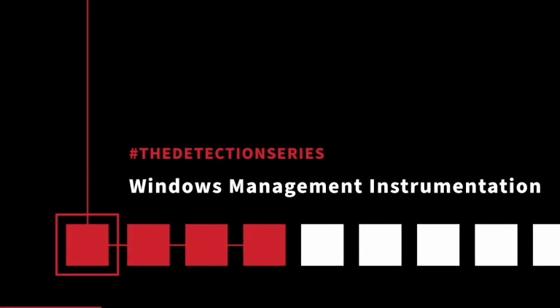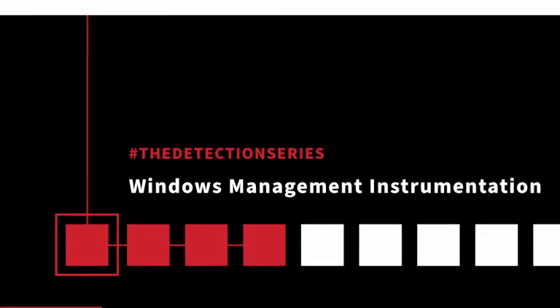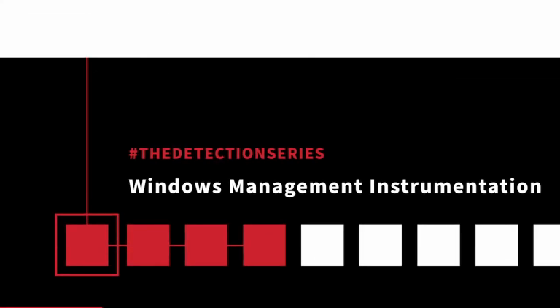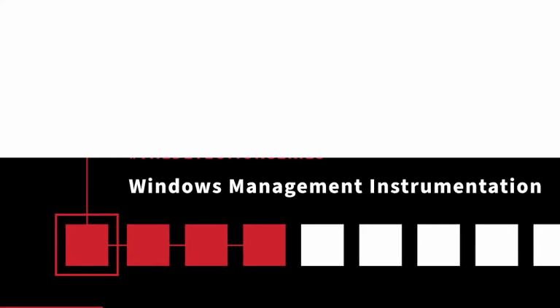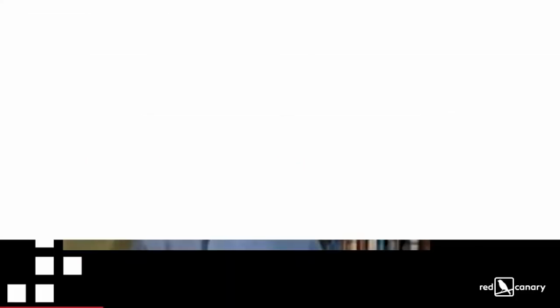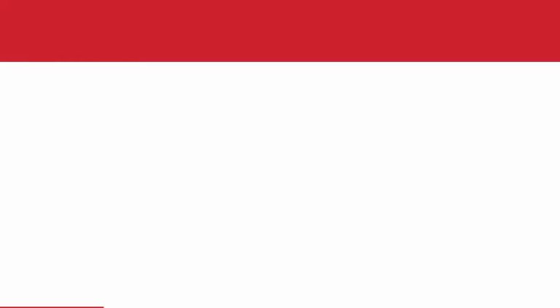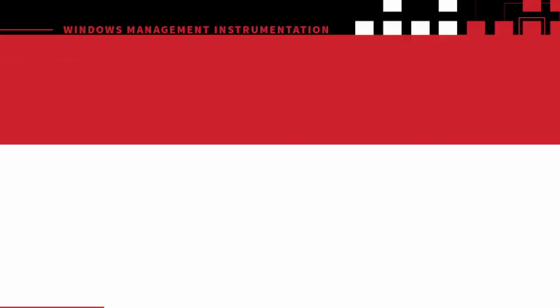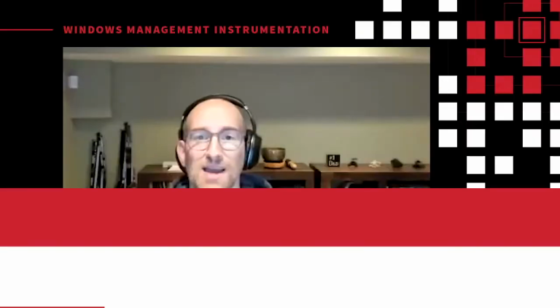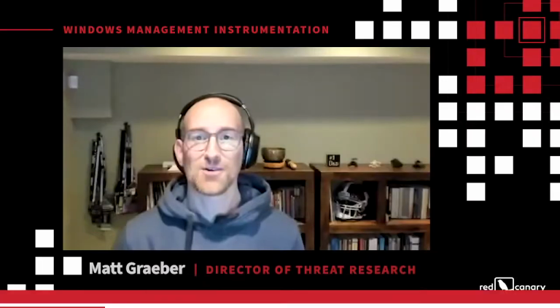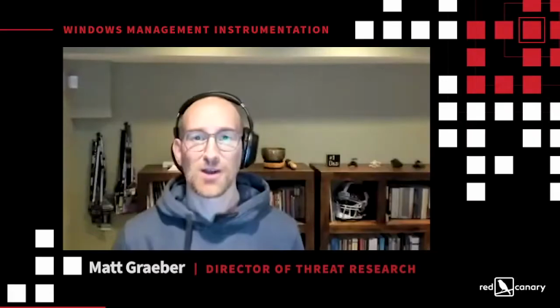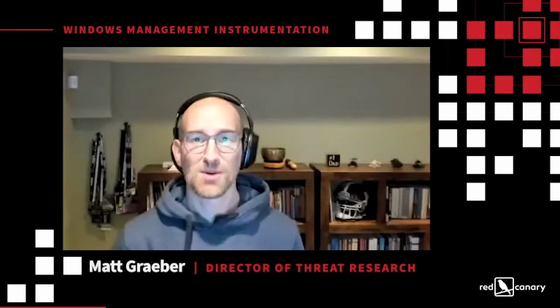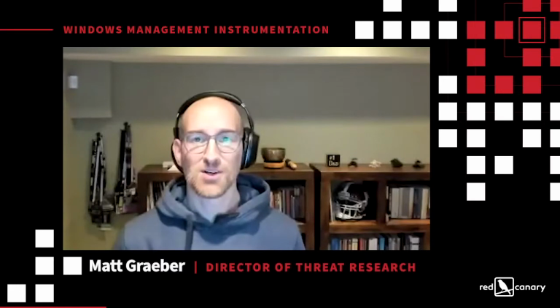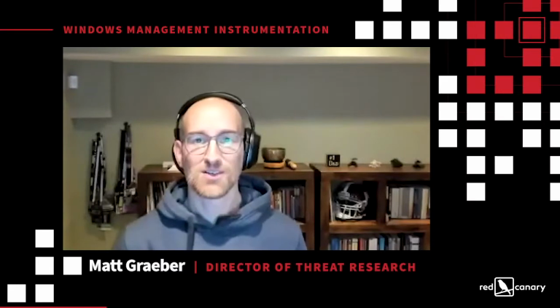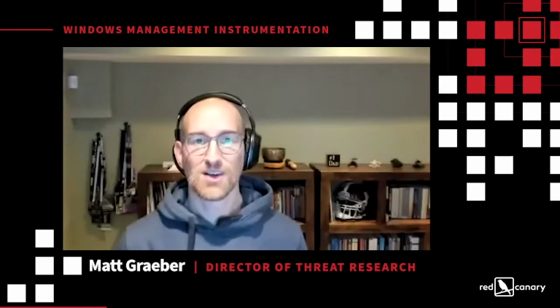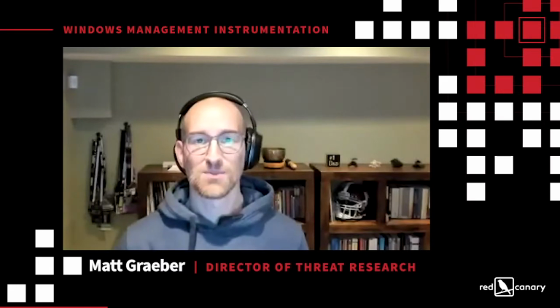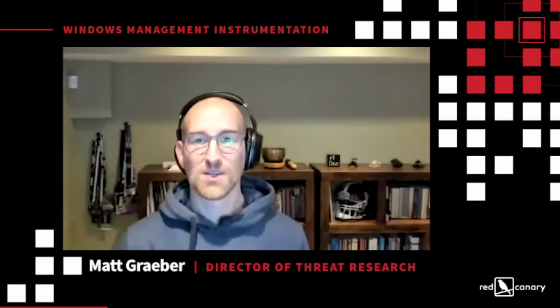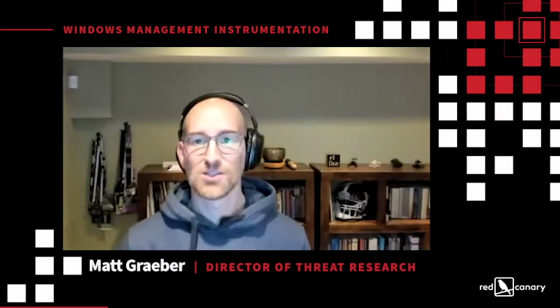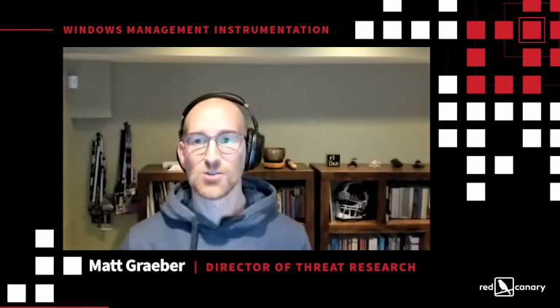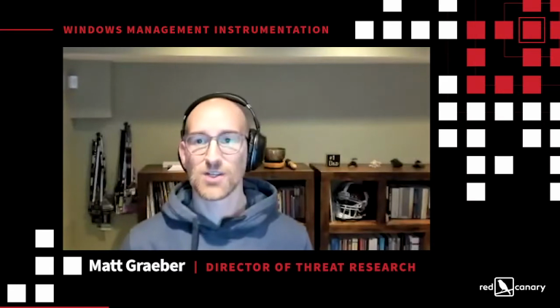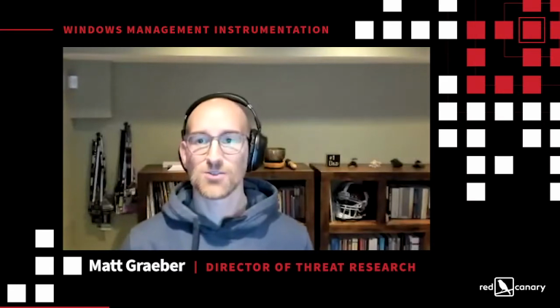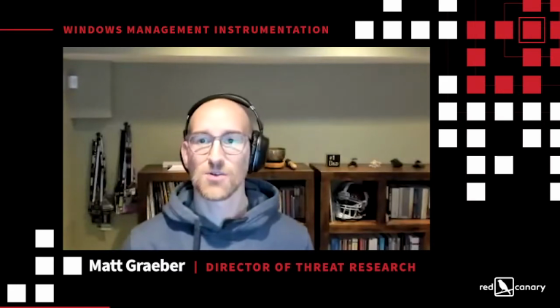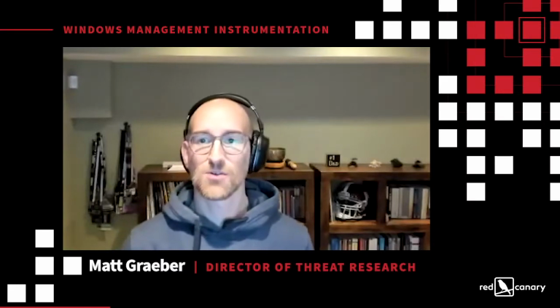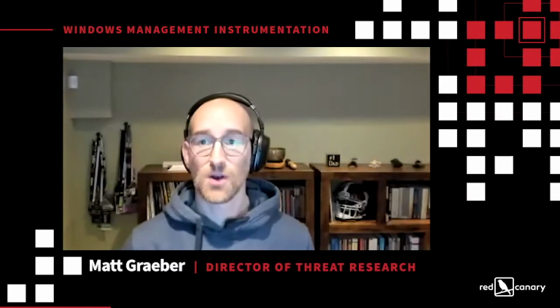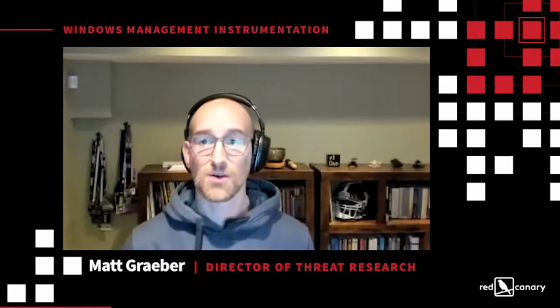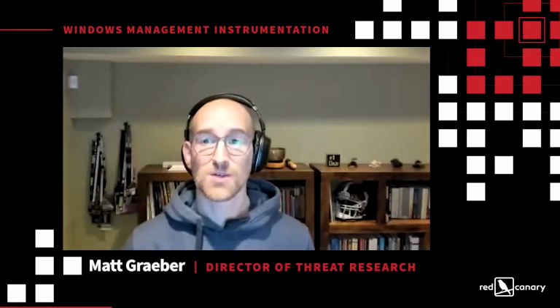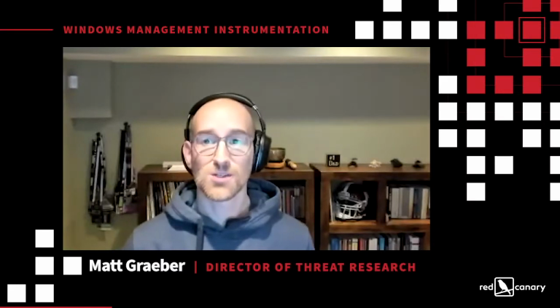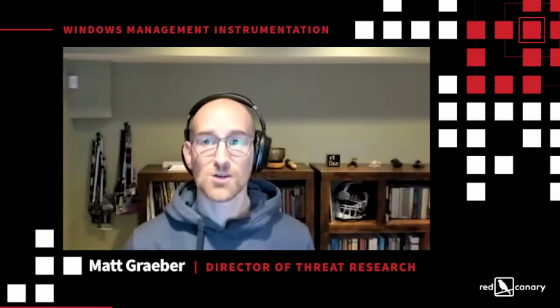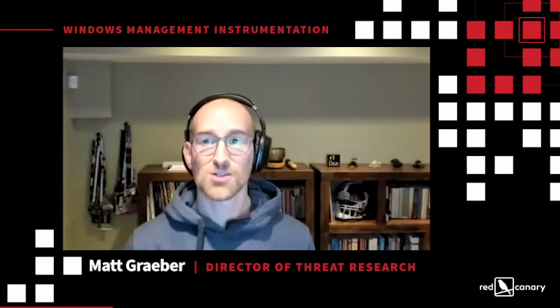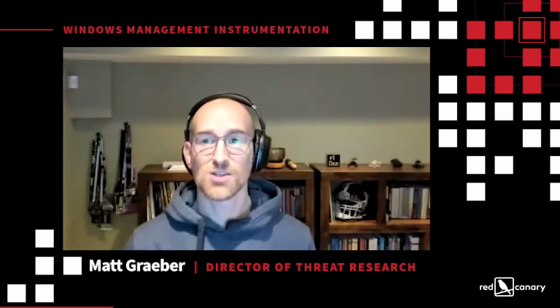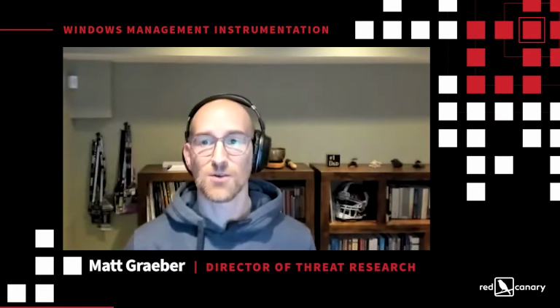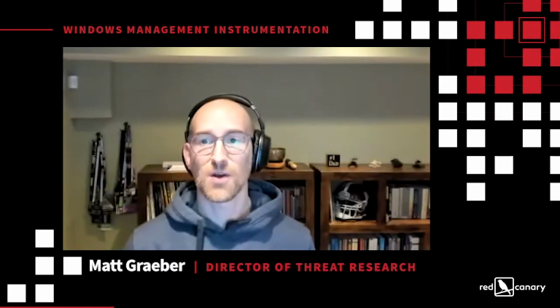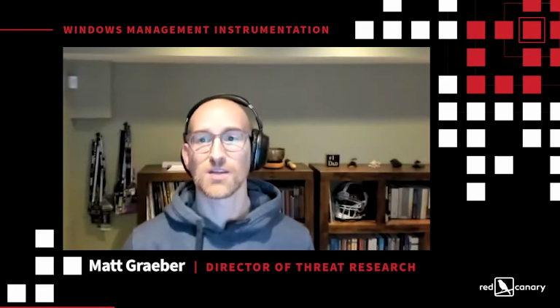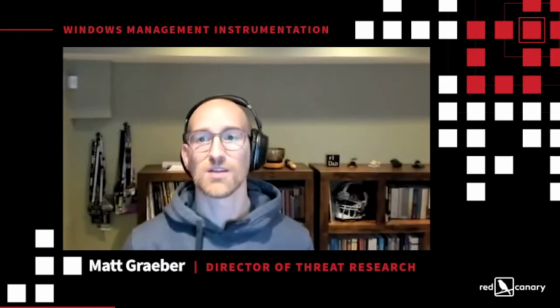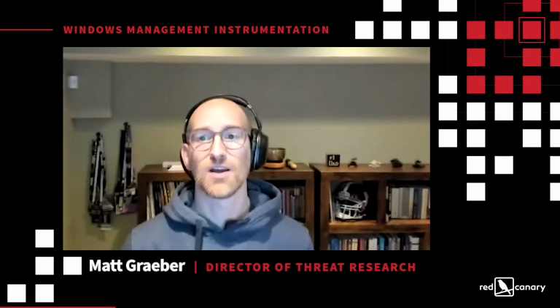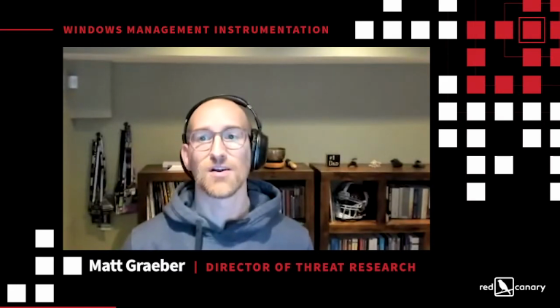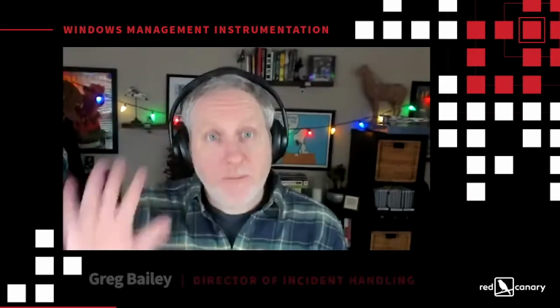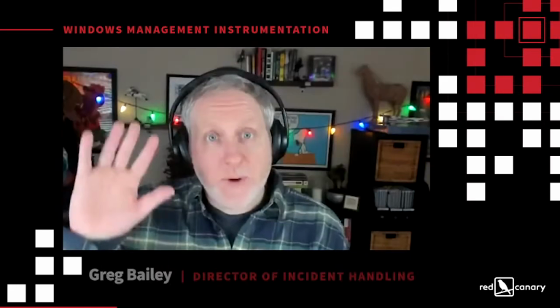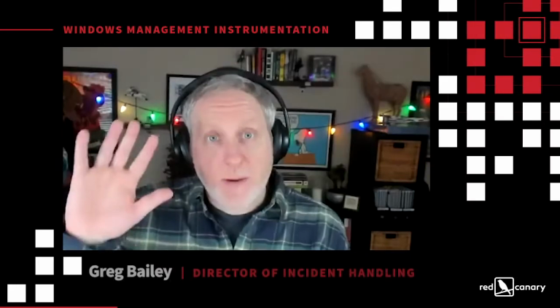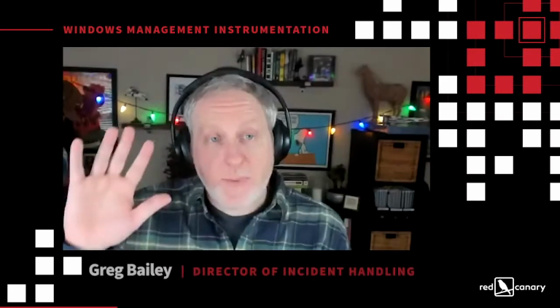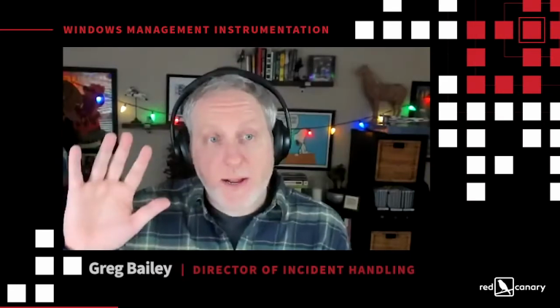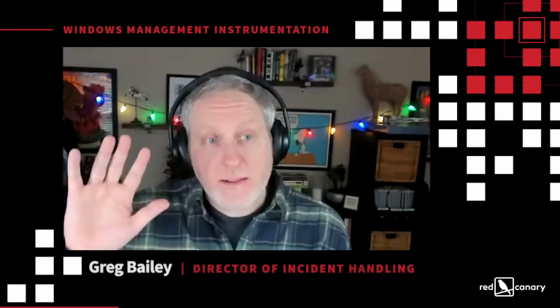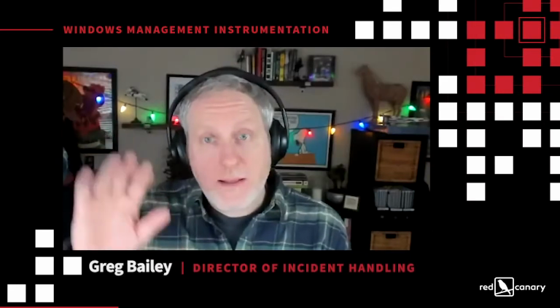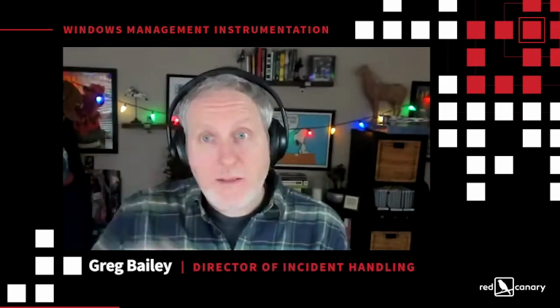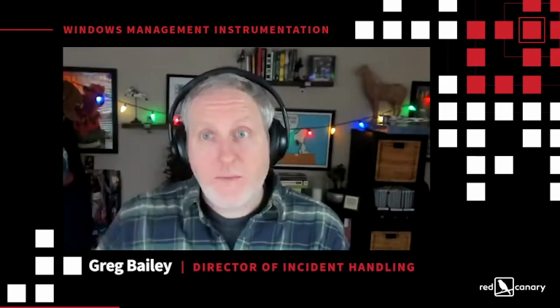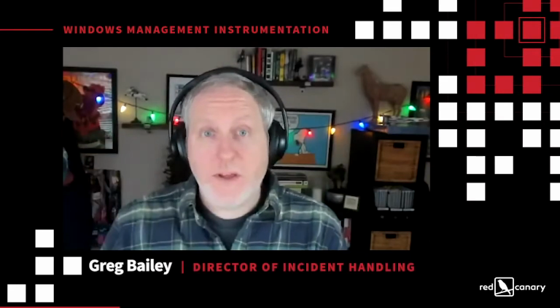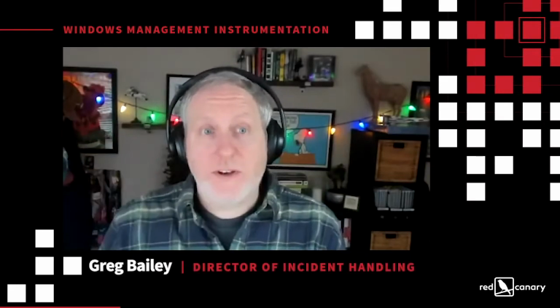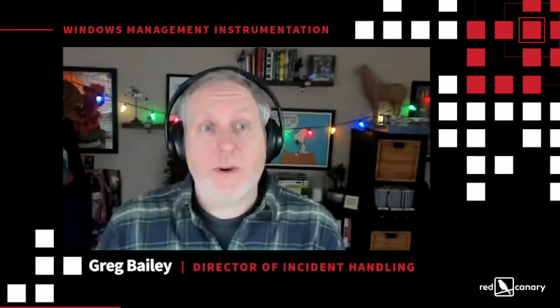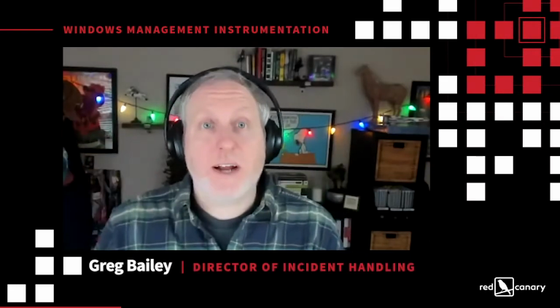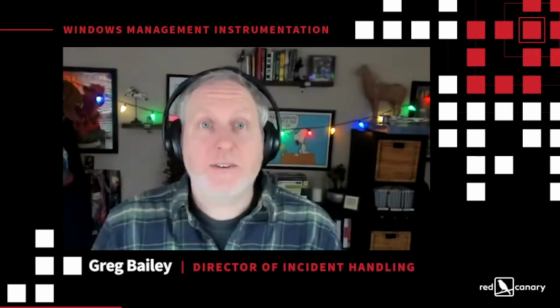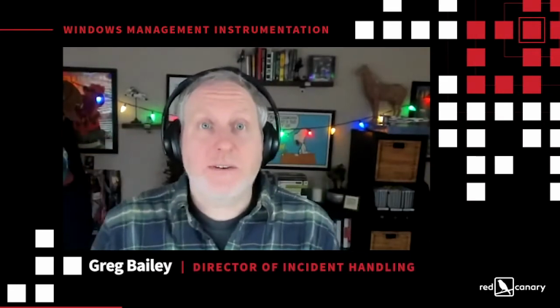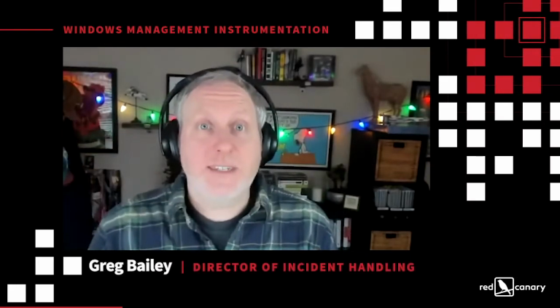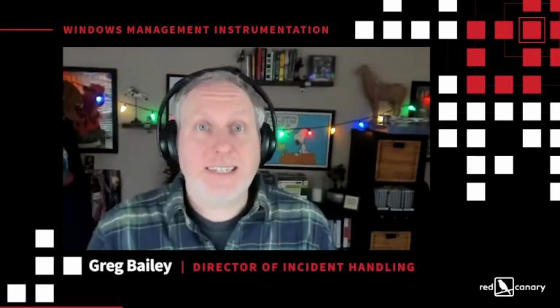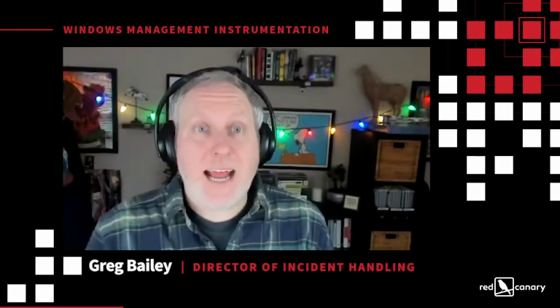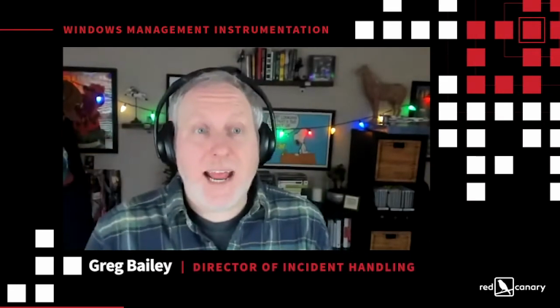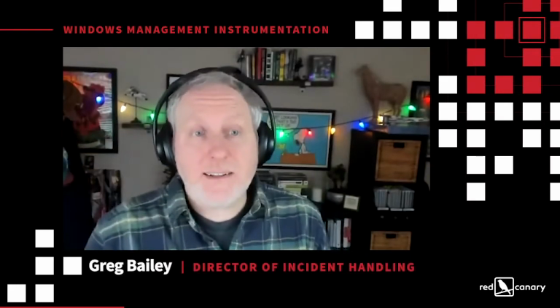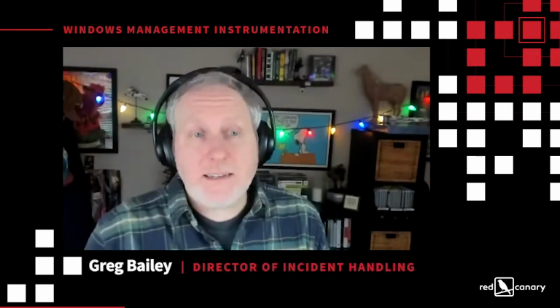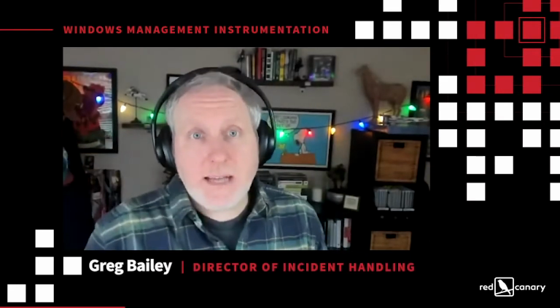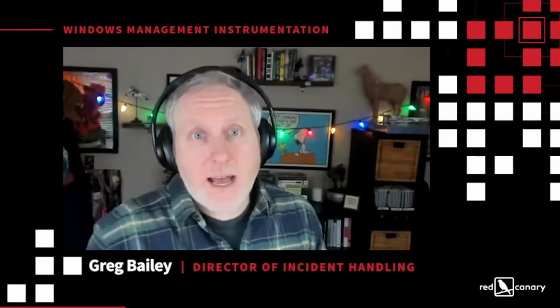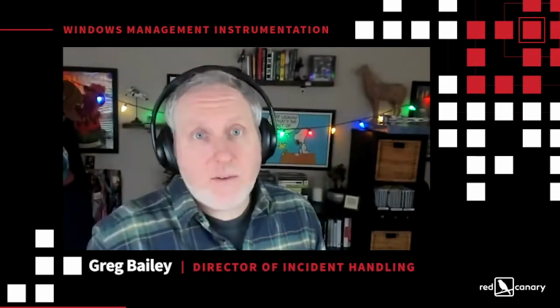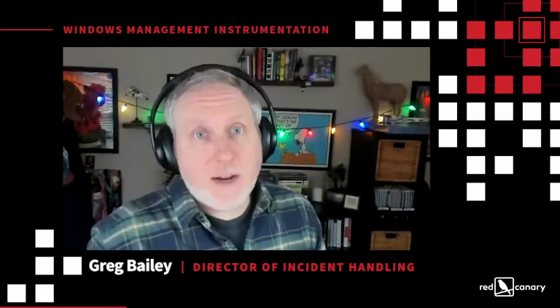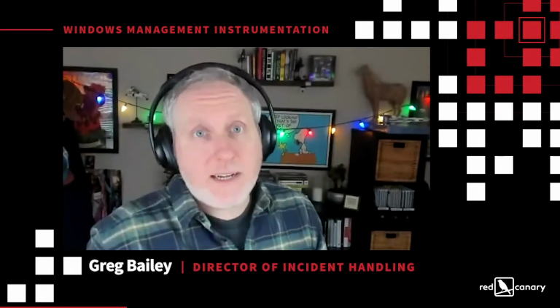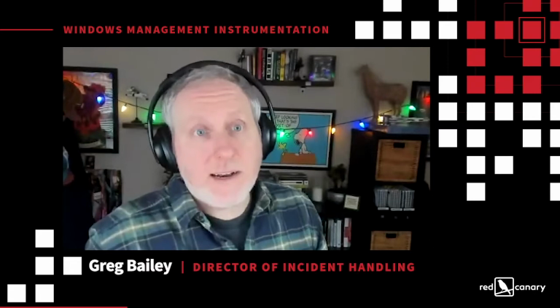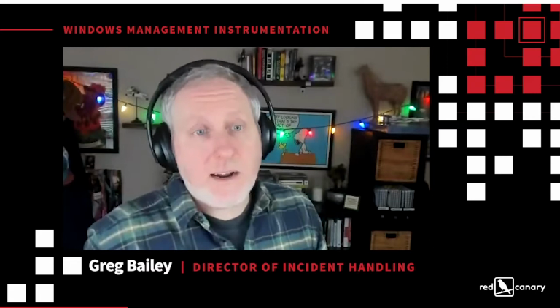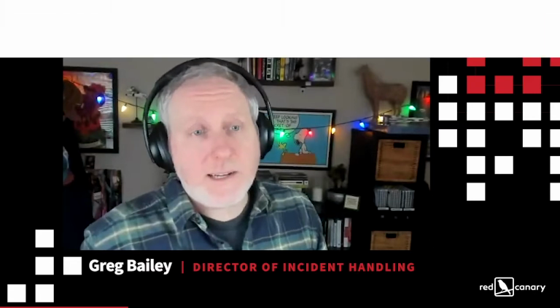I'm Matt Graber, Director of Threat Research at Red Canary. I'm Greg Bailey, Director of Incident Handling at Red Canary.